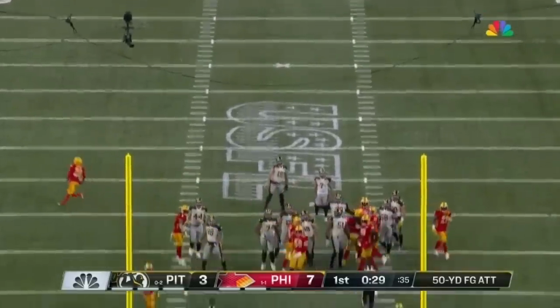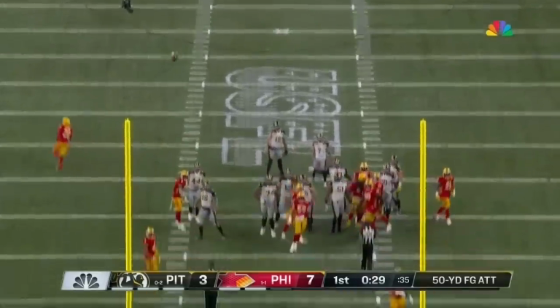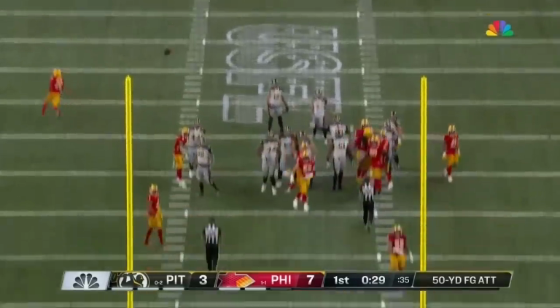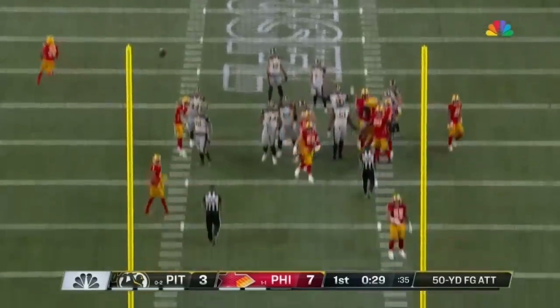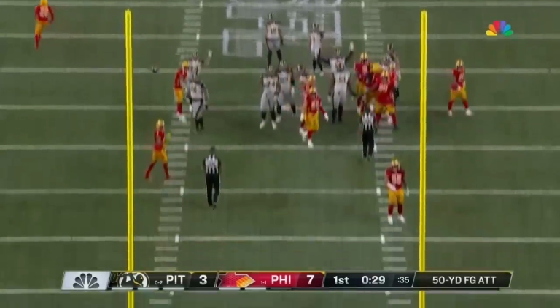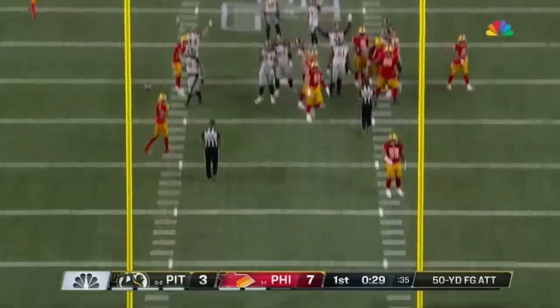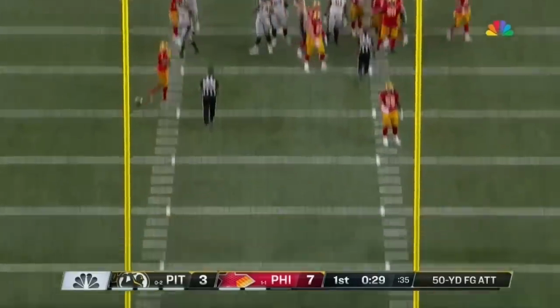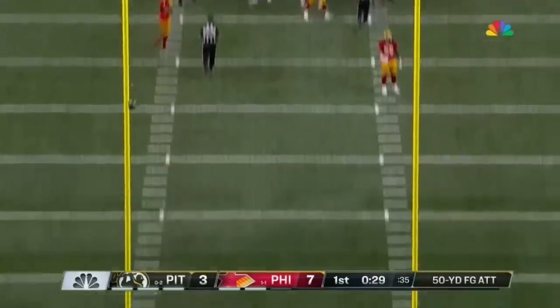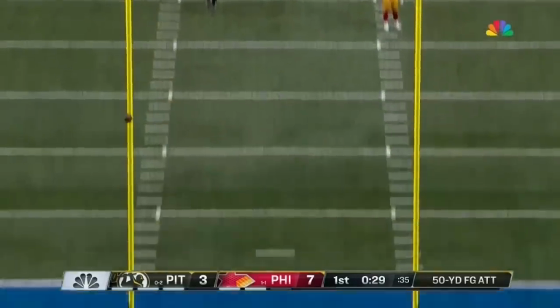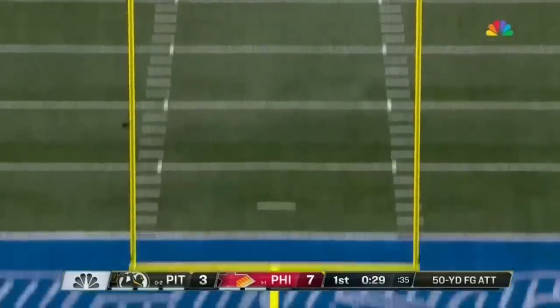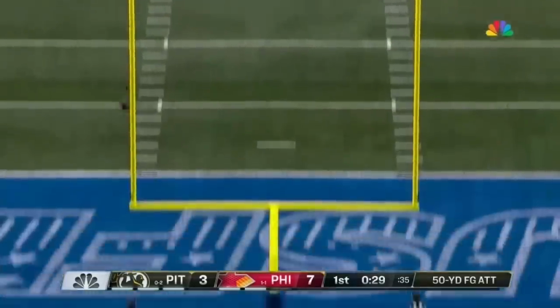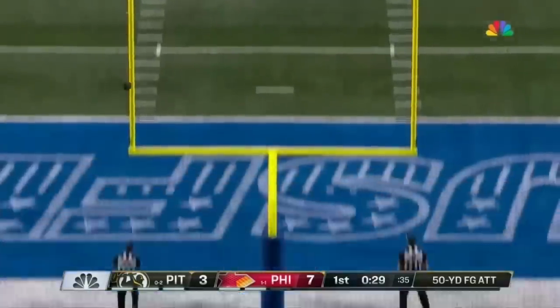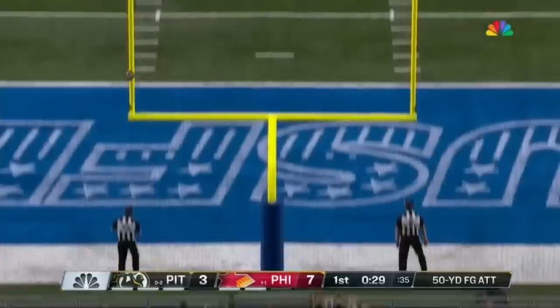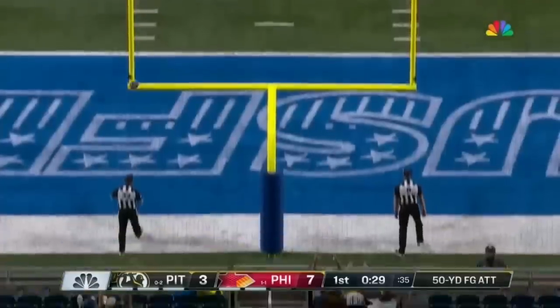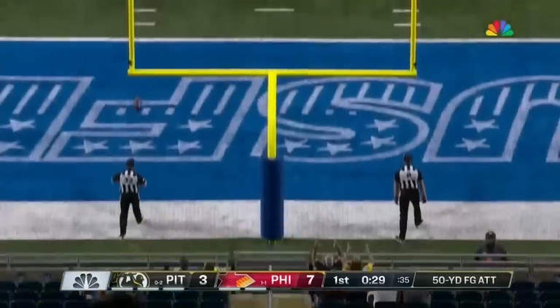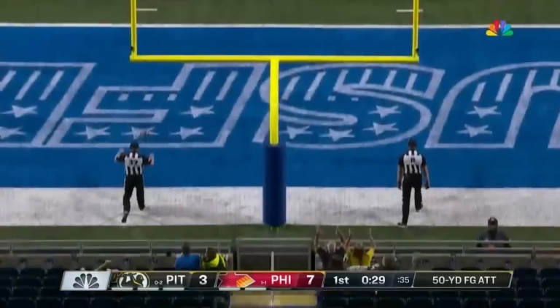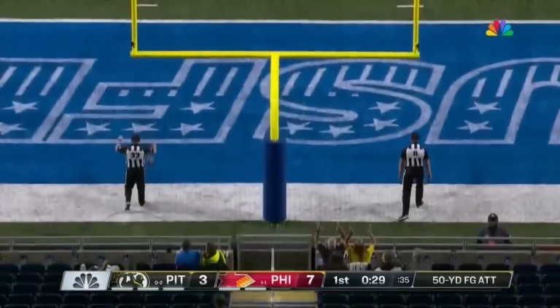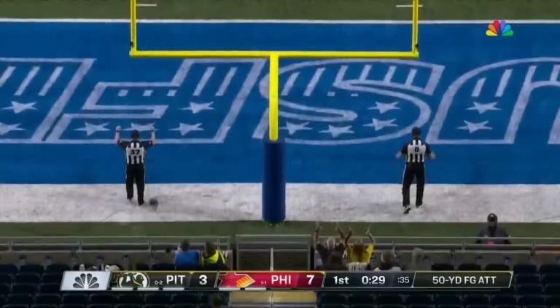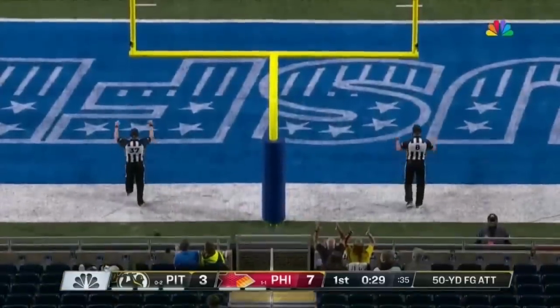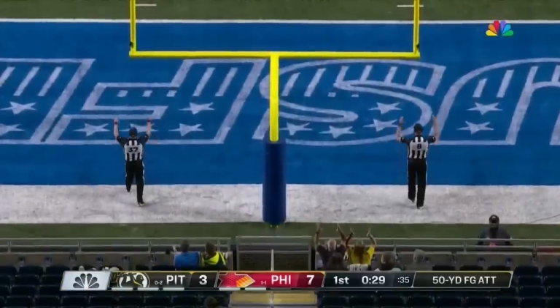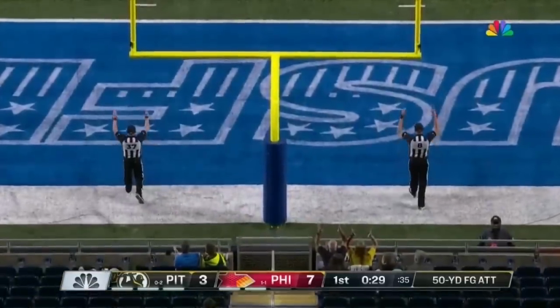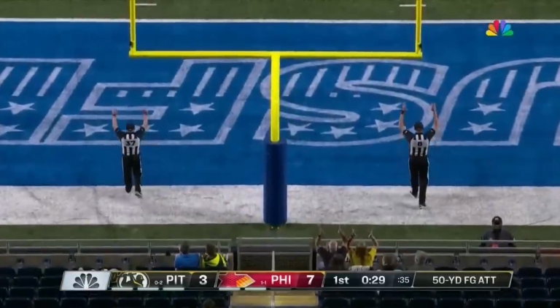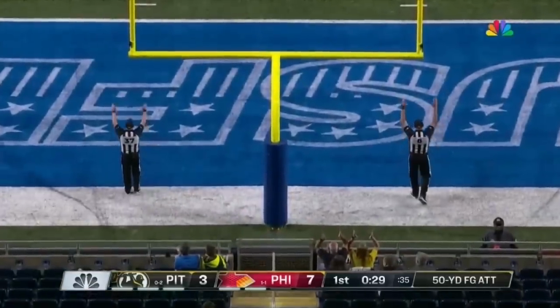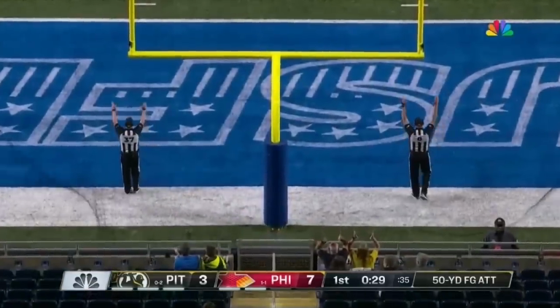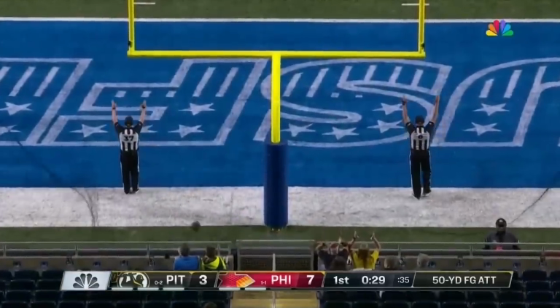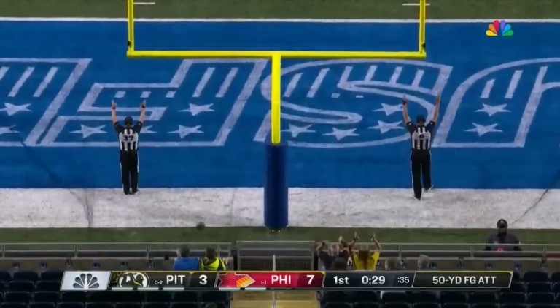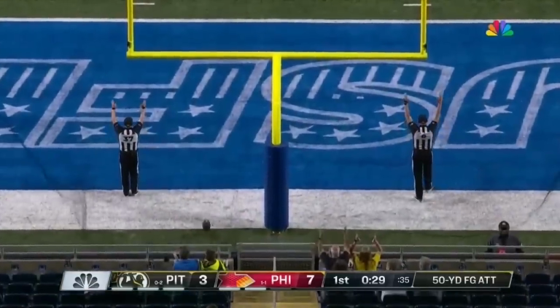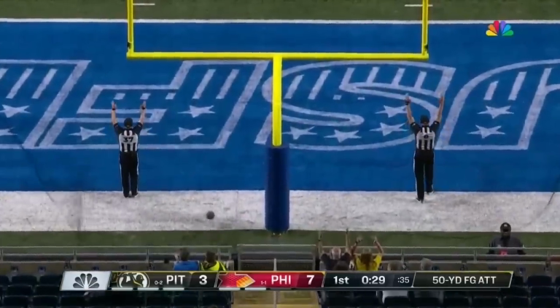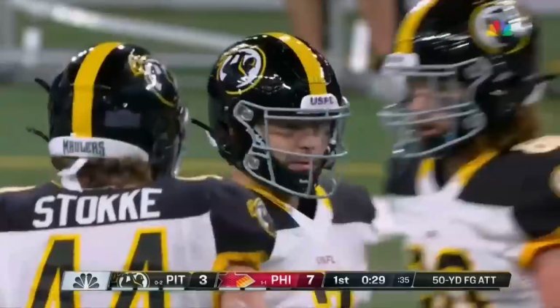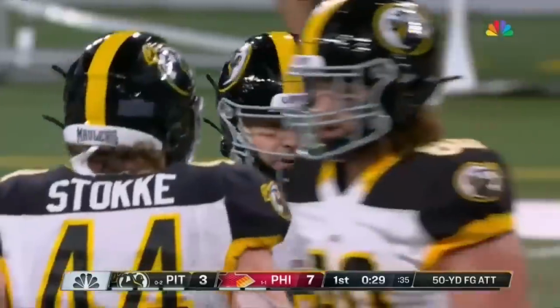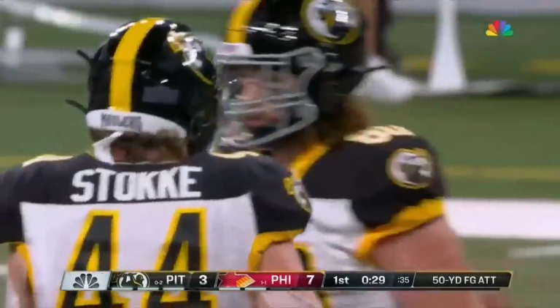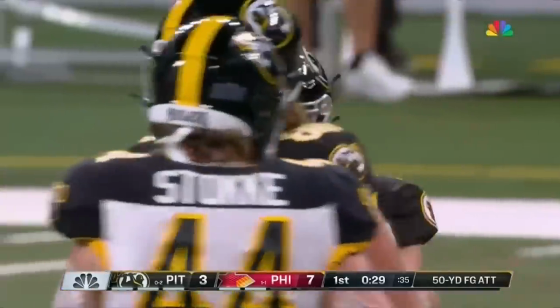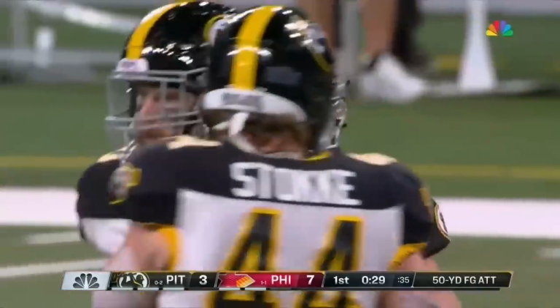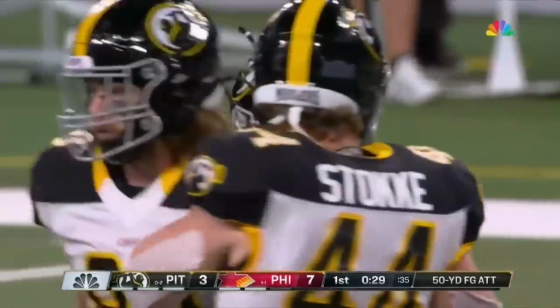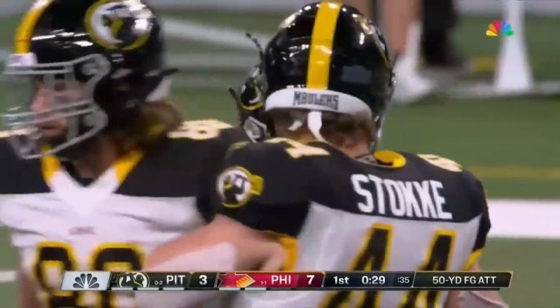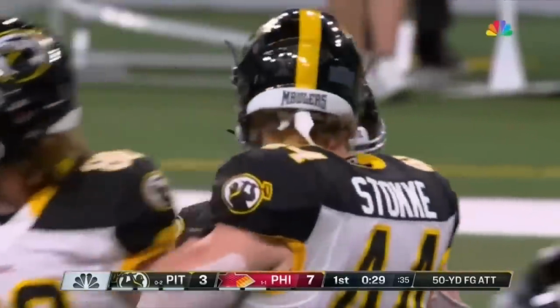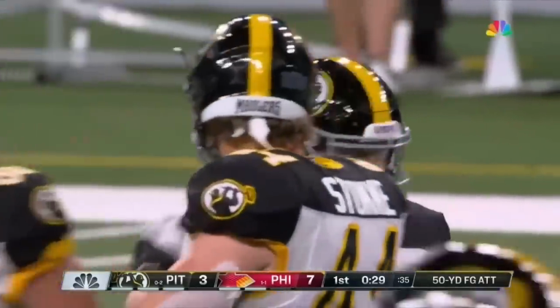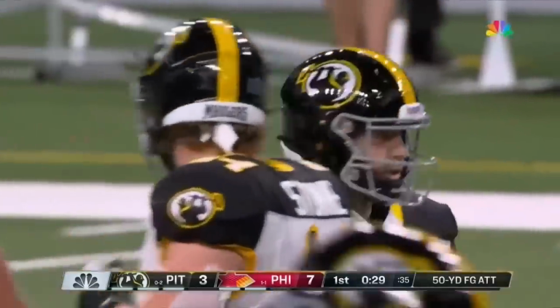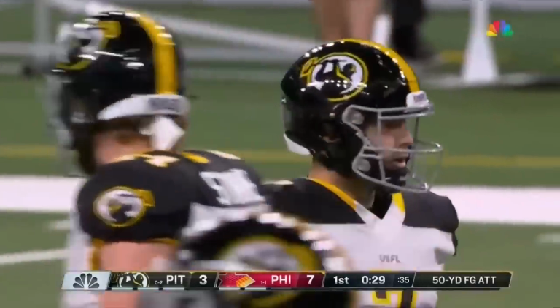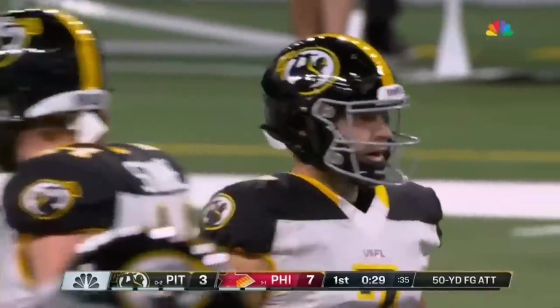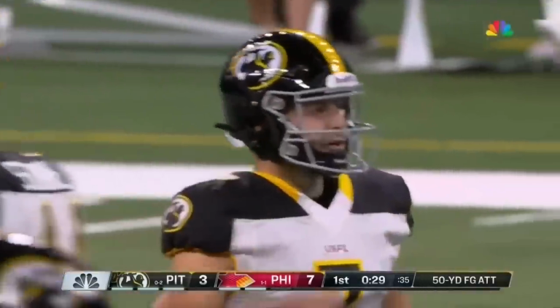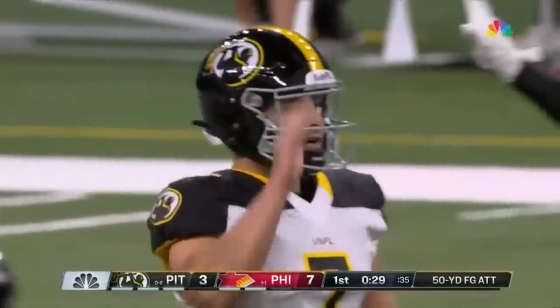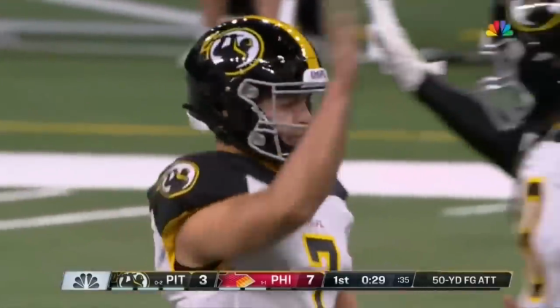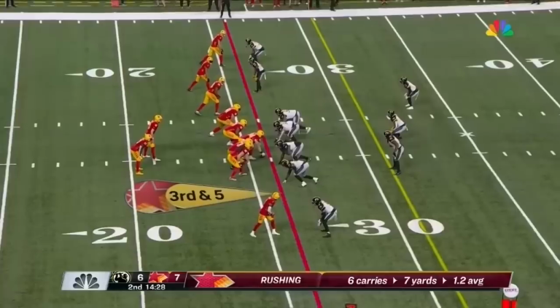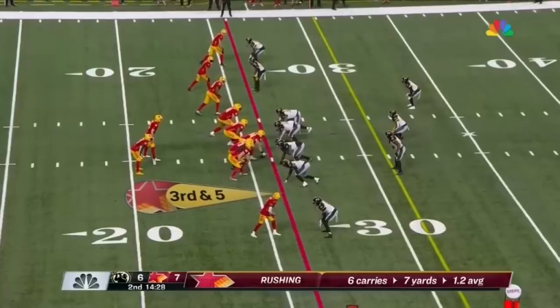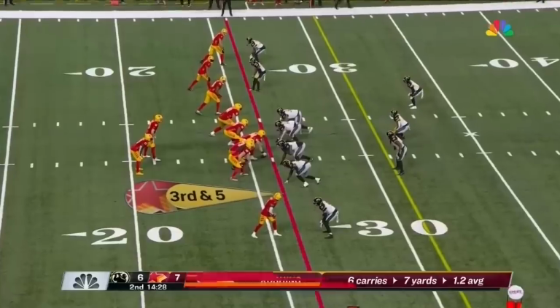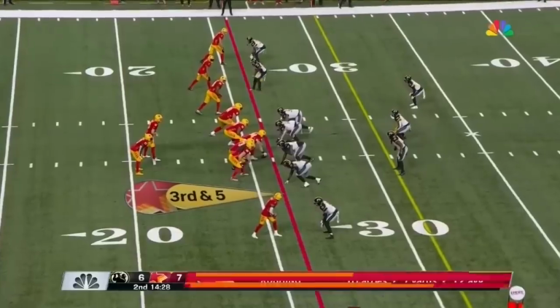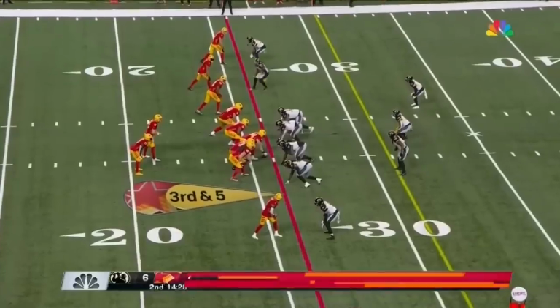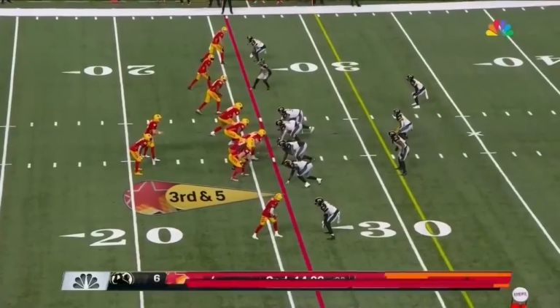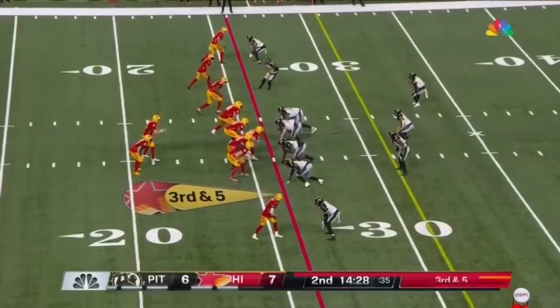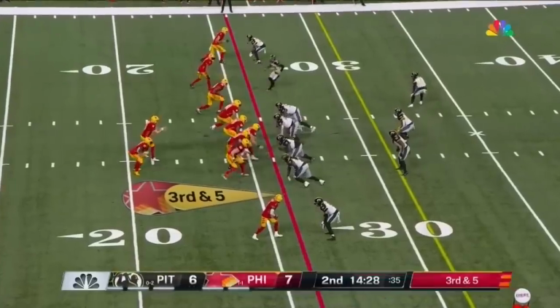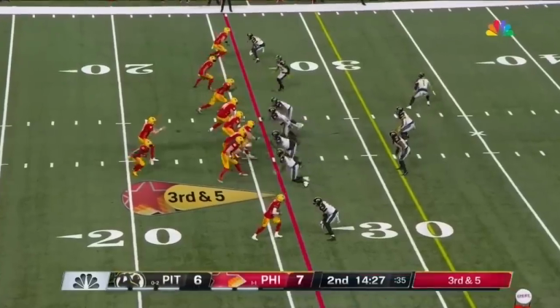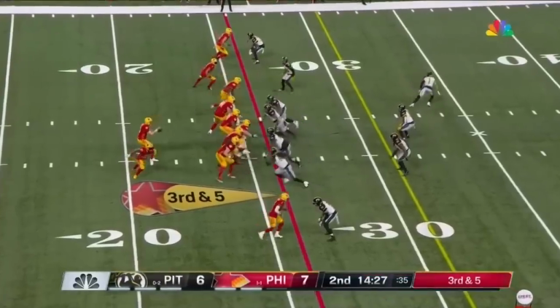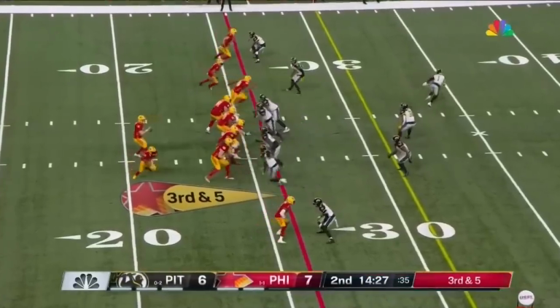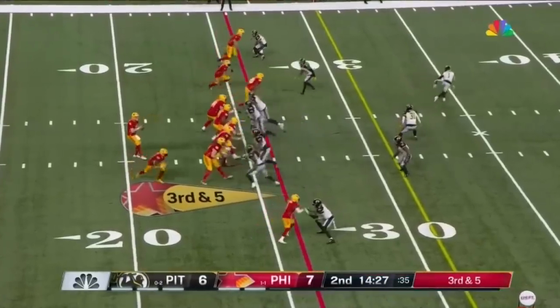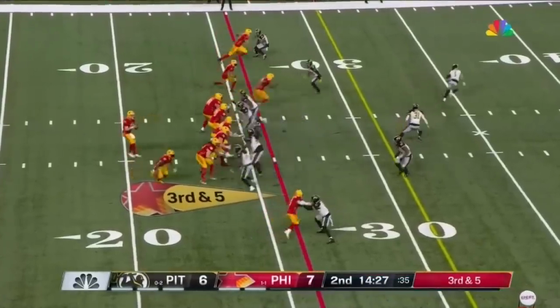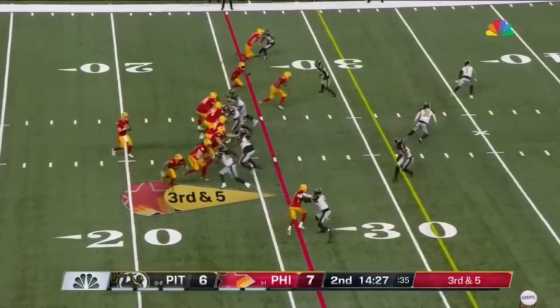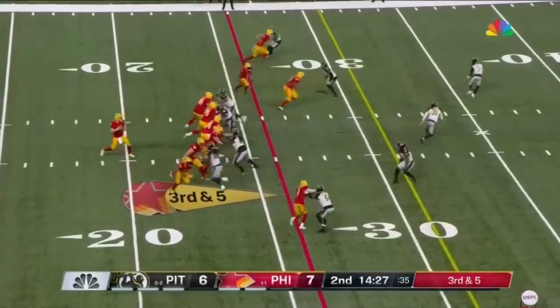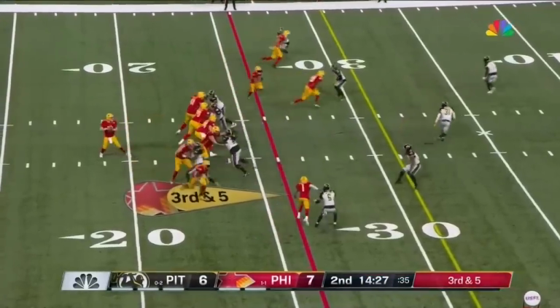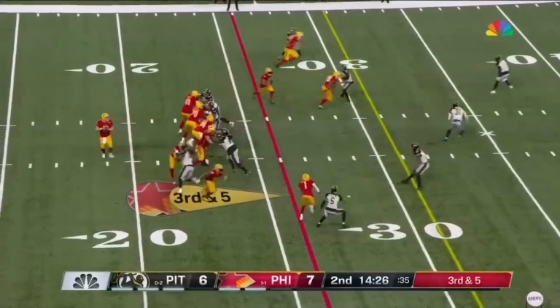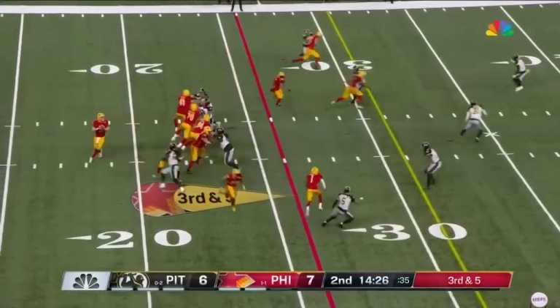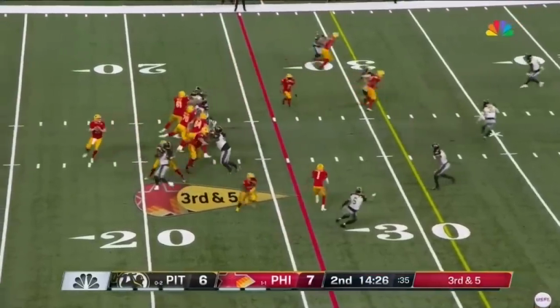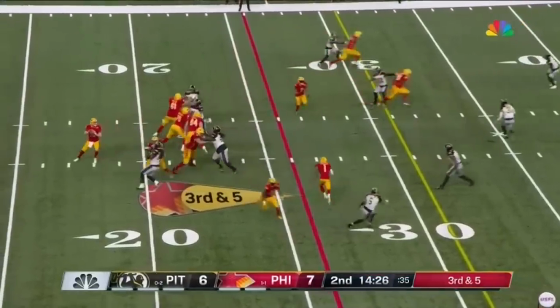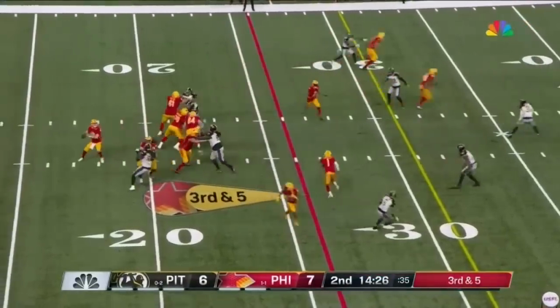He's got plenty of leg. My goodness, might have had that from 60. Consistently in this league, they're going to have to run the football.